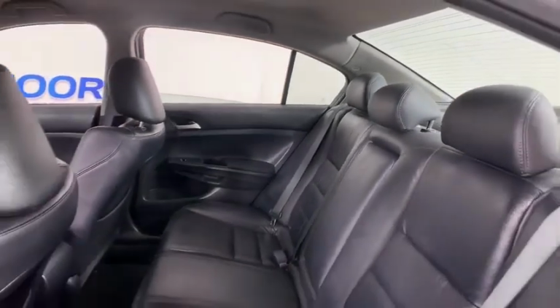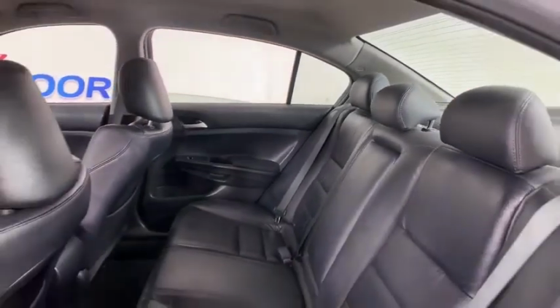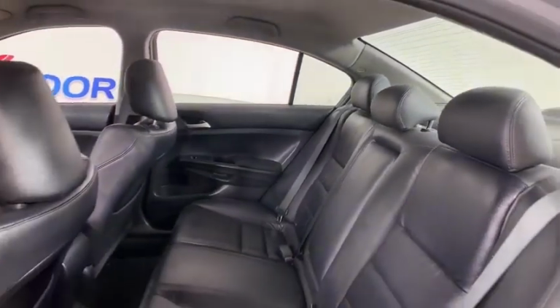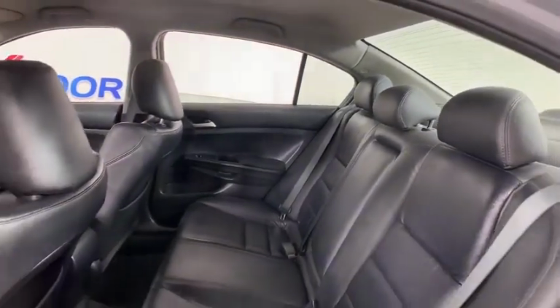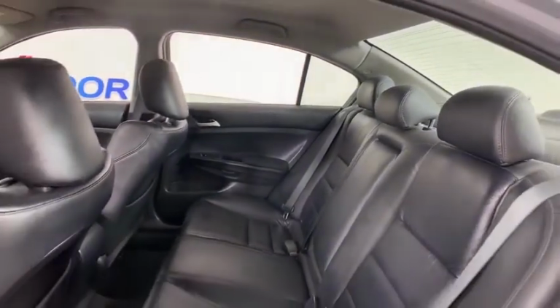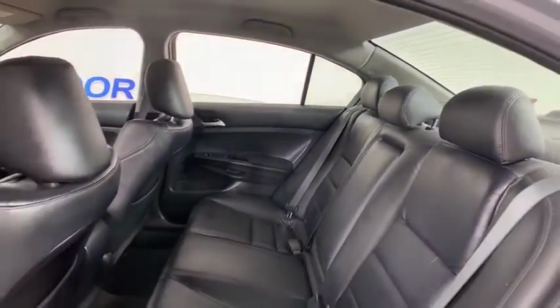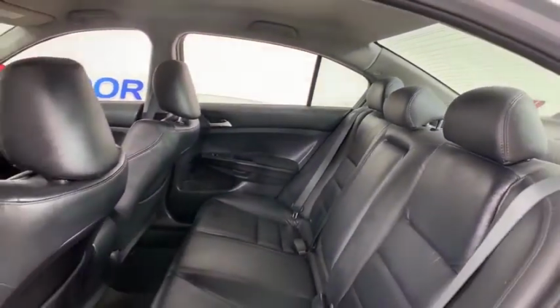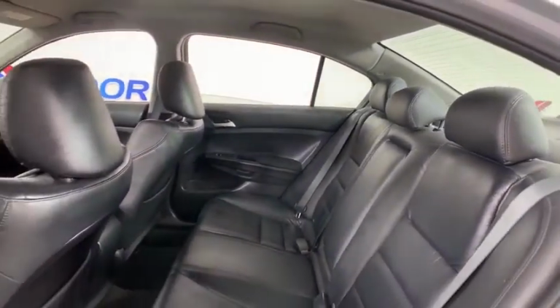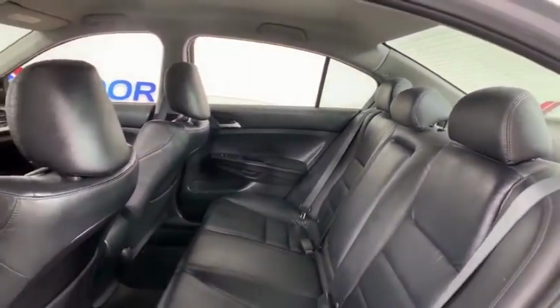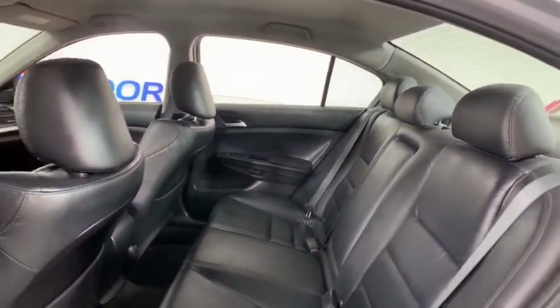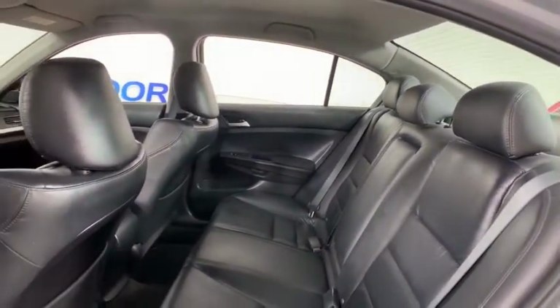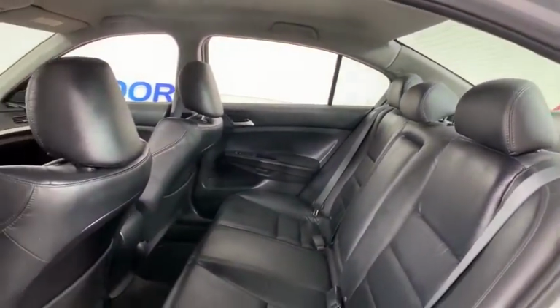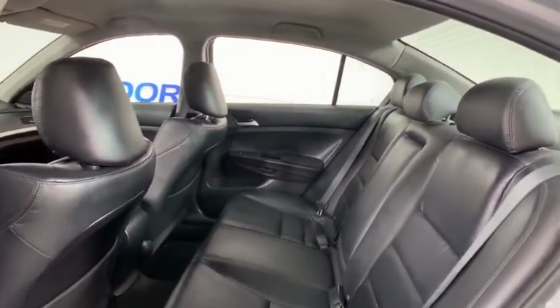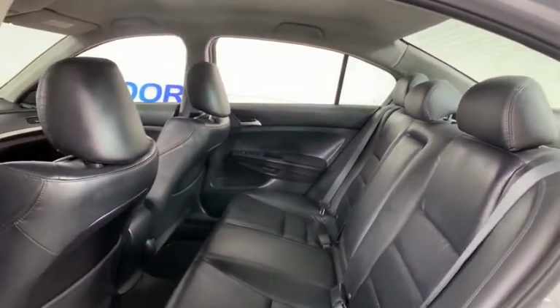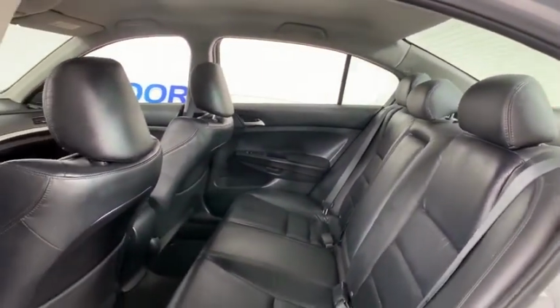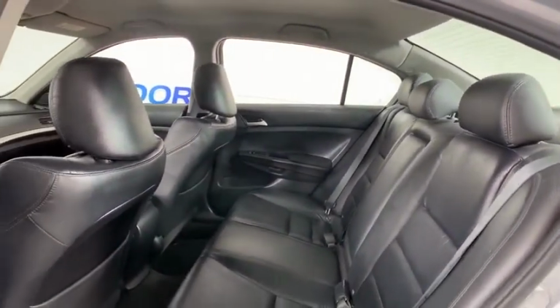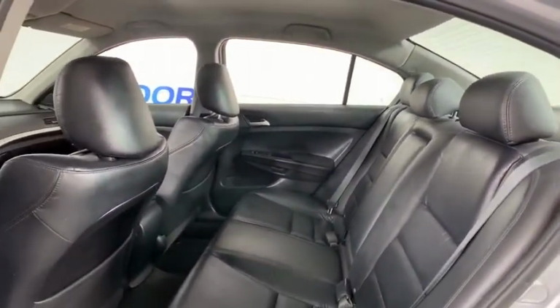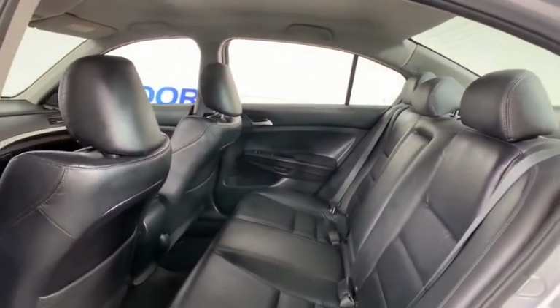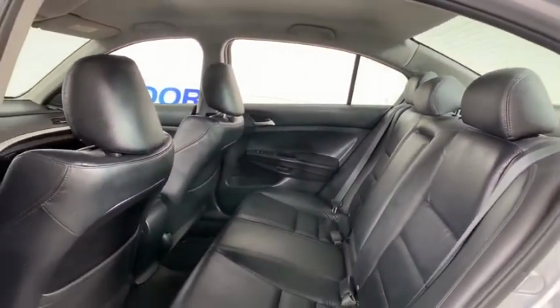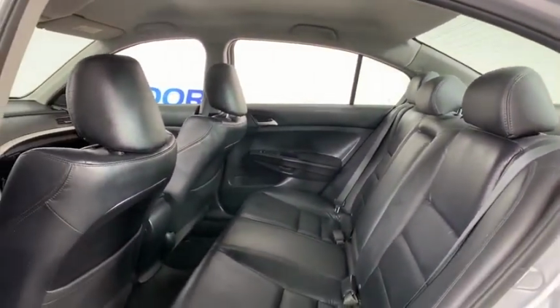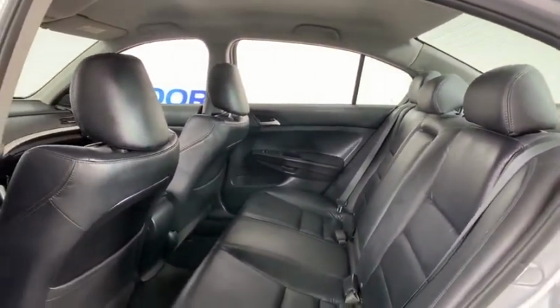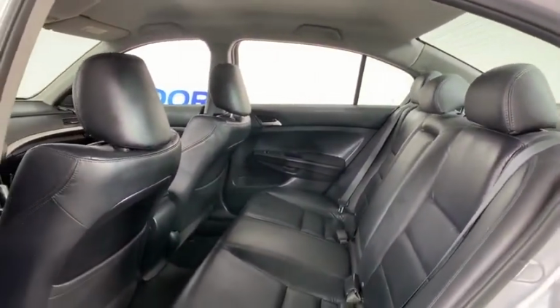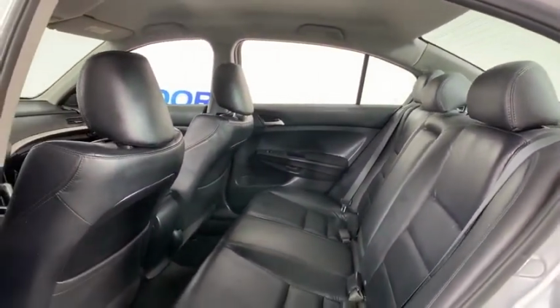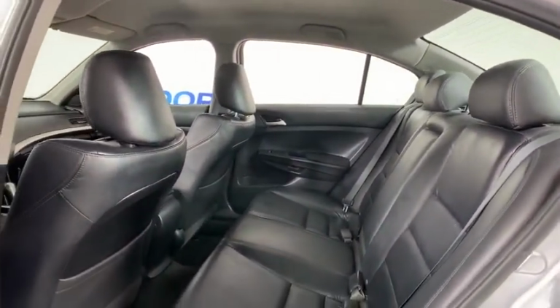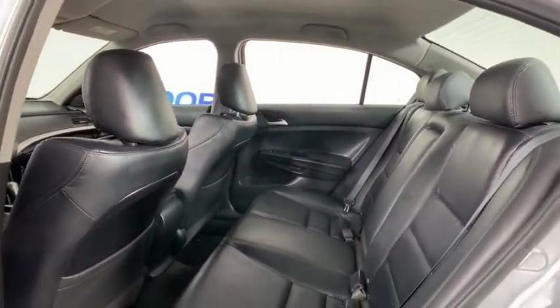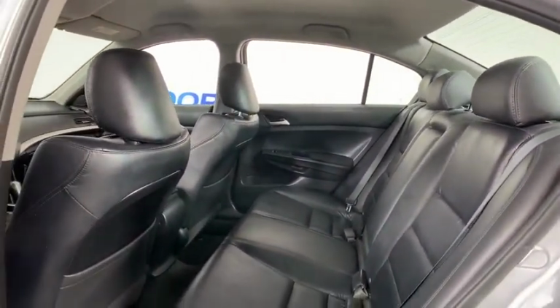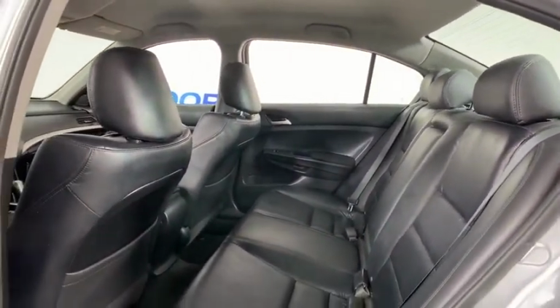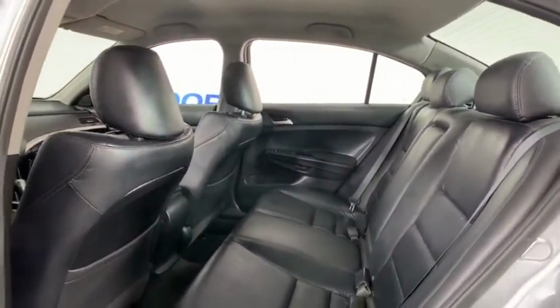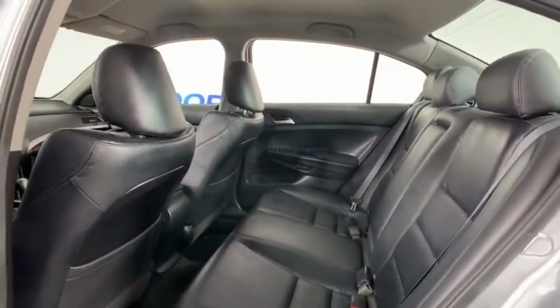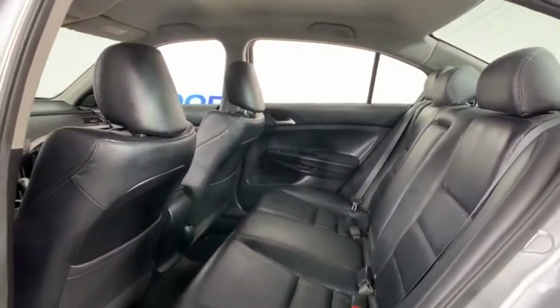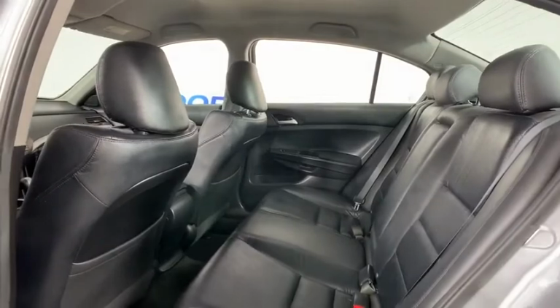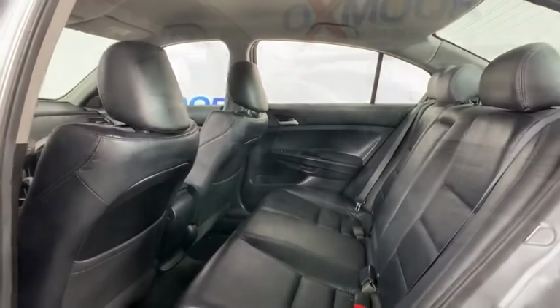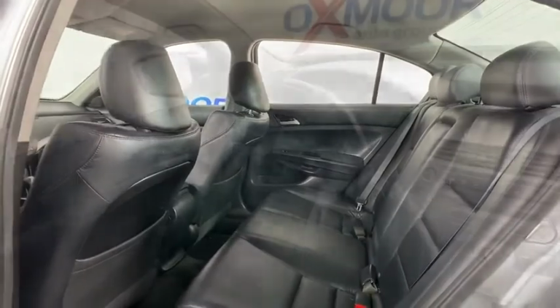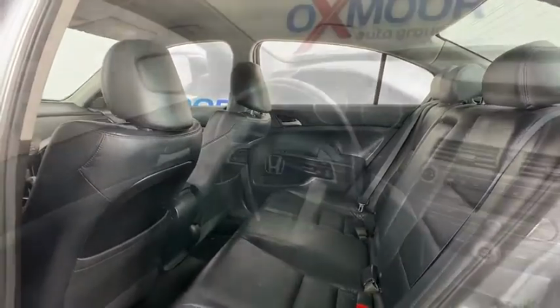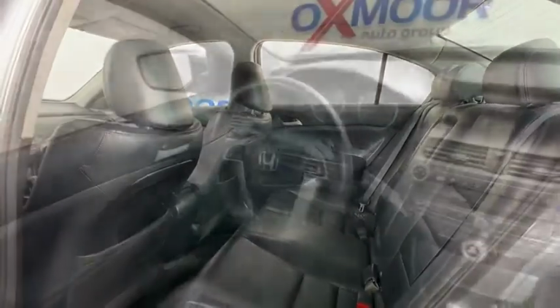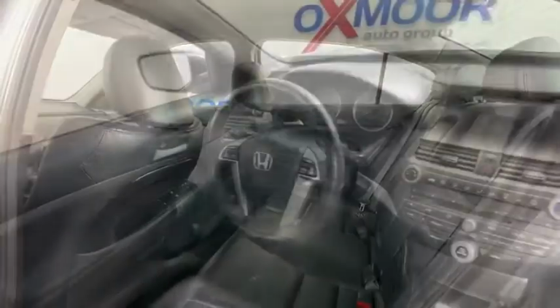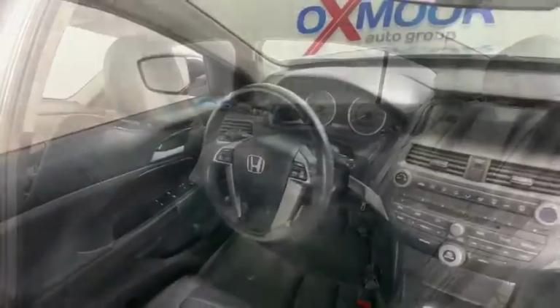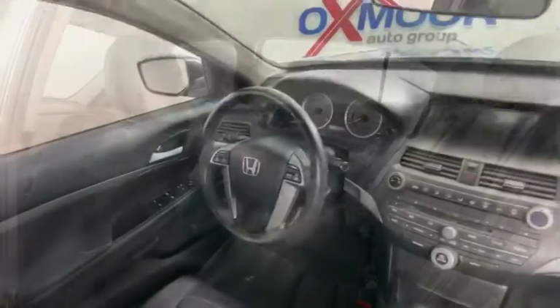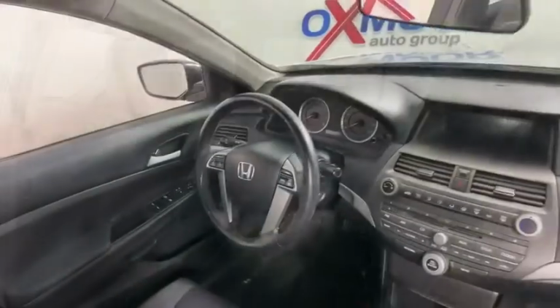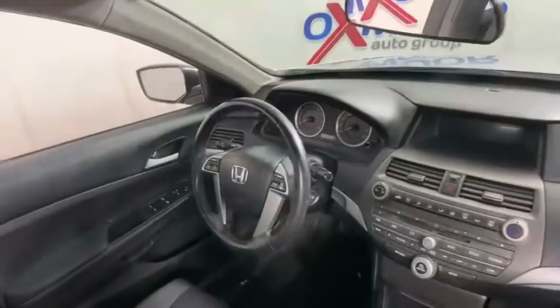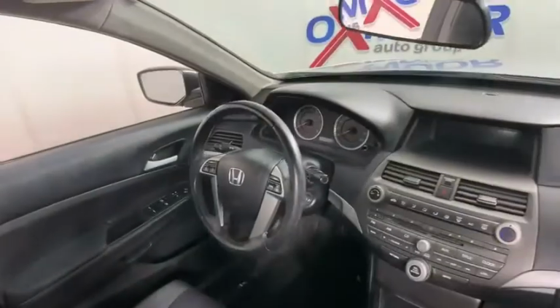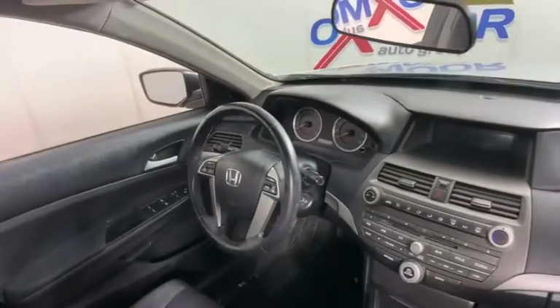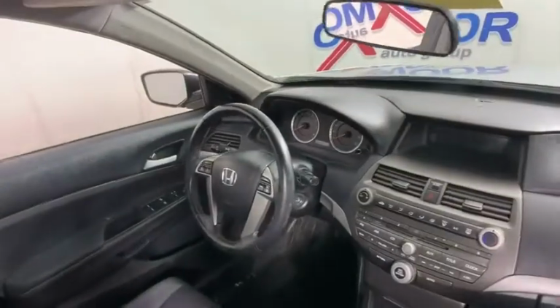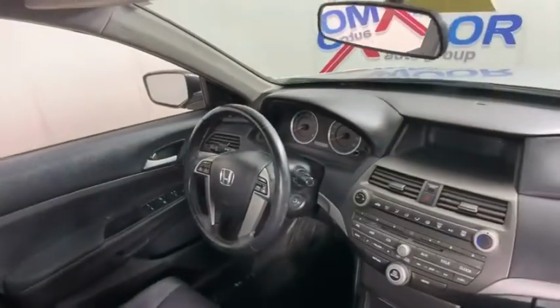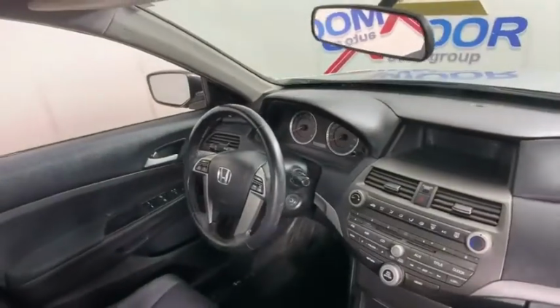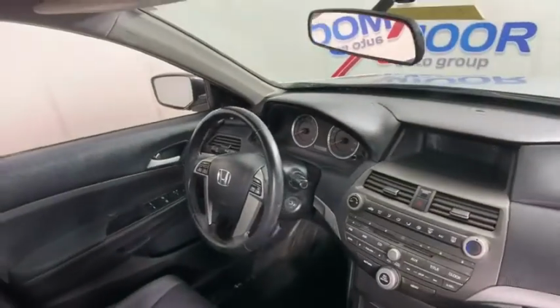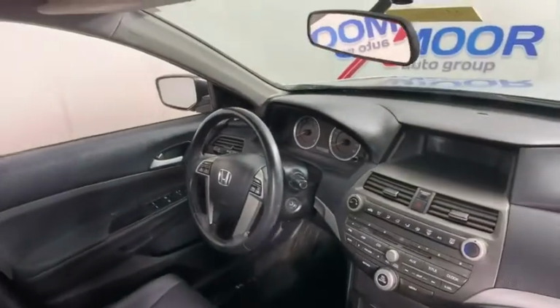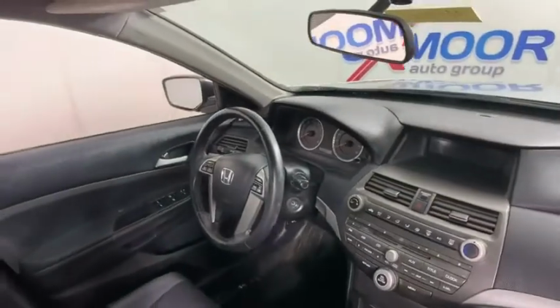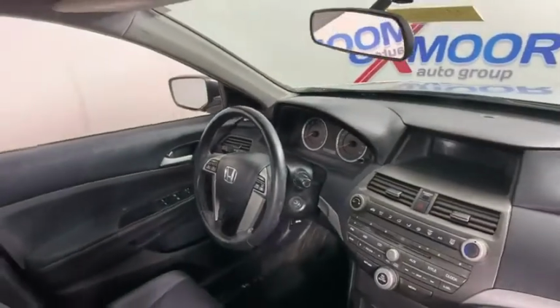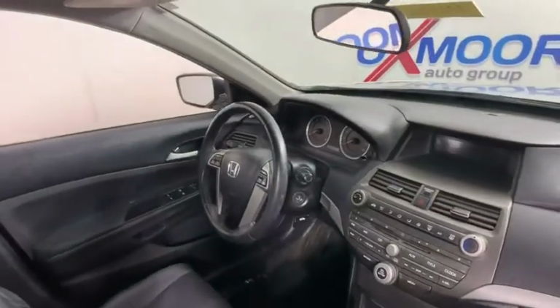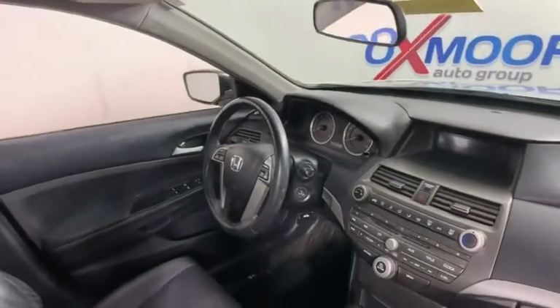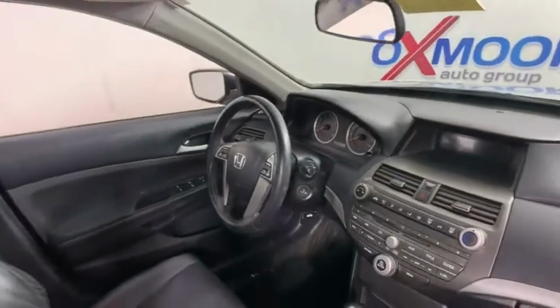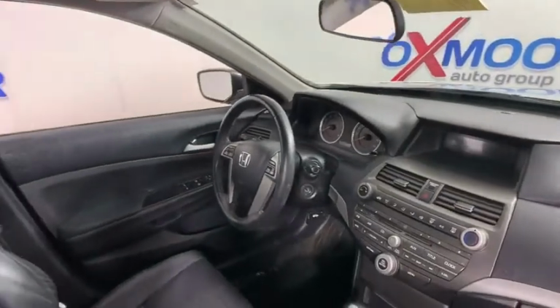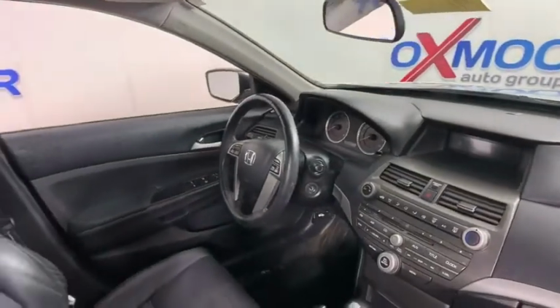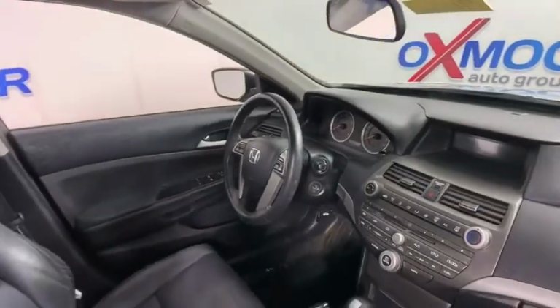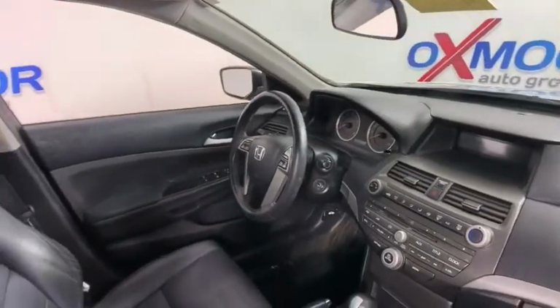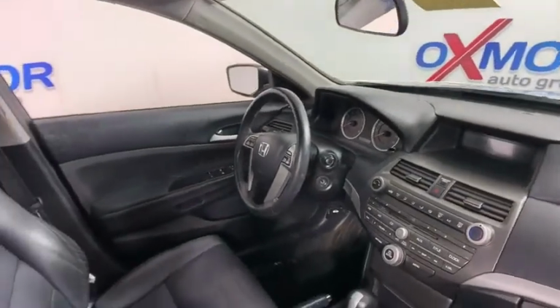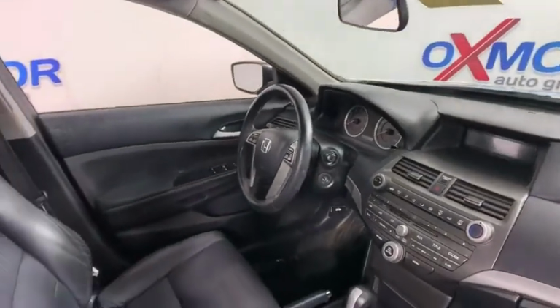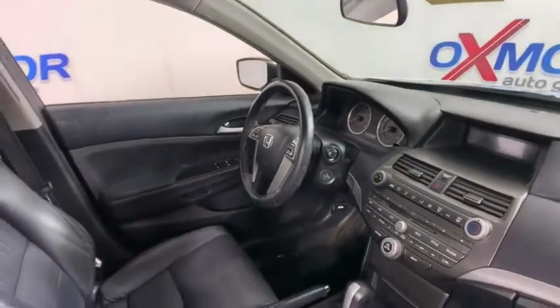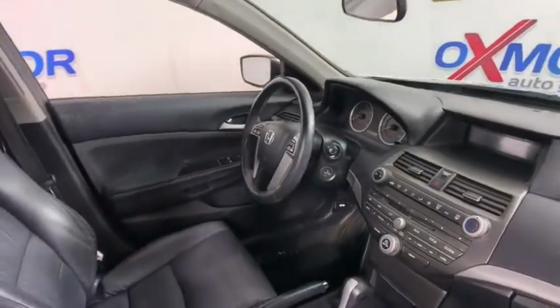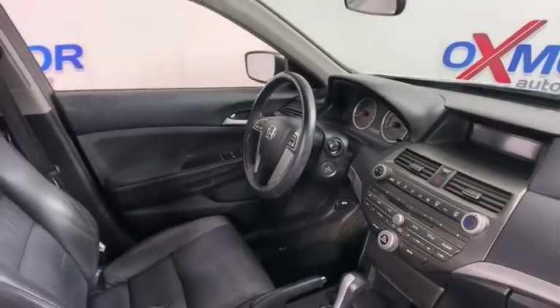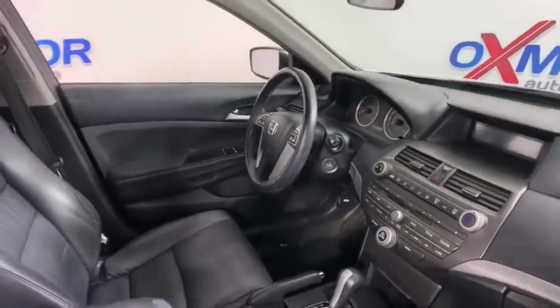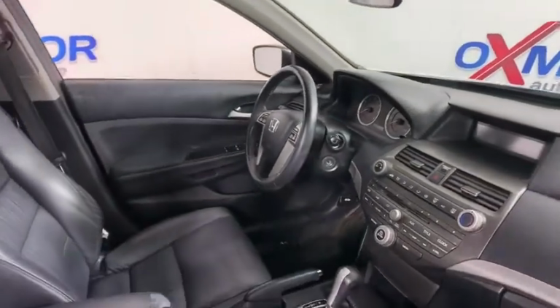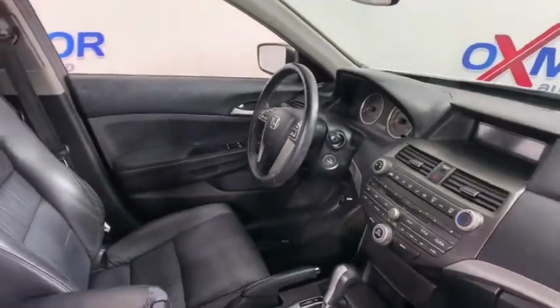Remote keyless entry, panic alarm, brake assist, overhead console, tachometer, driver vanity mirror, front reading lamps, power driver's seat.